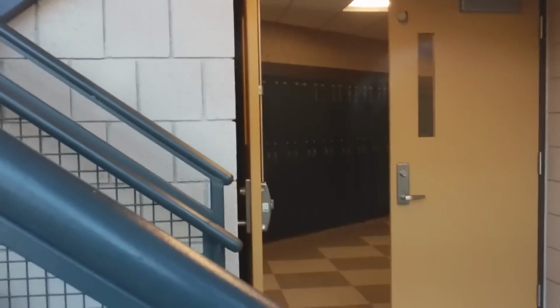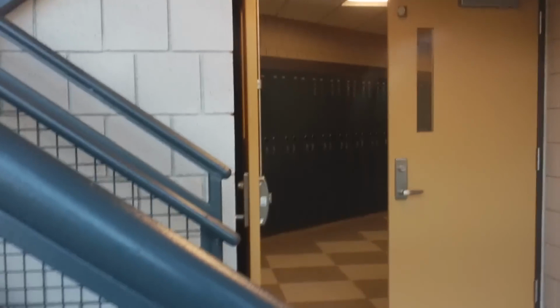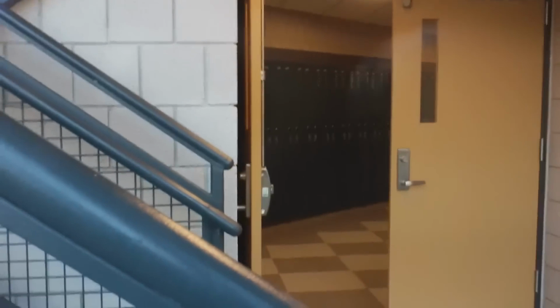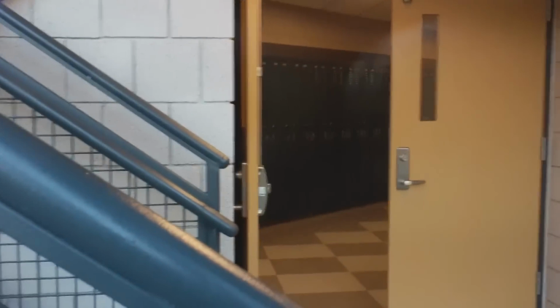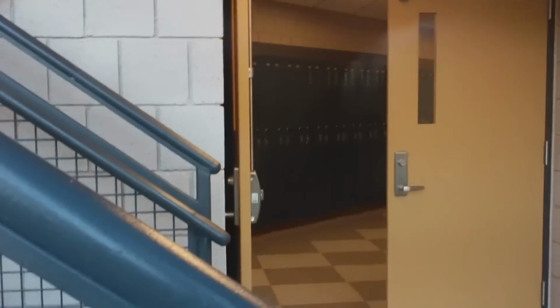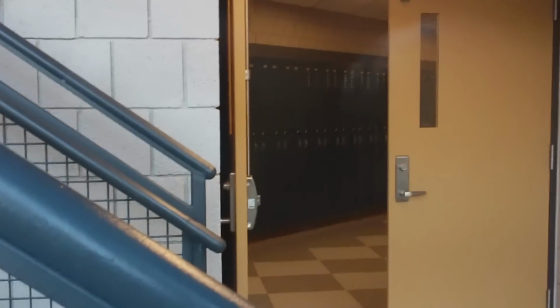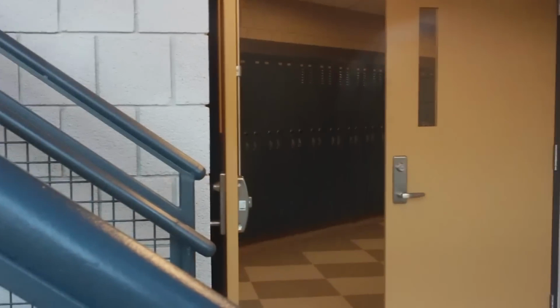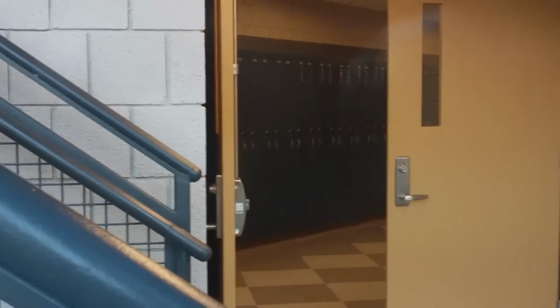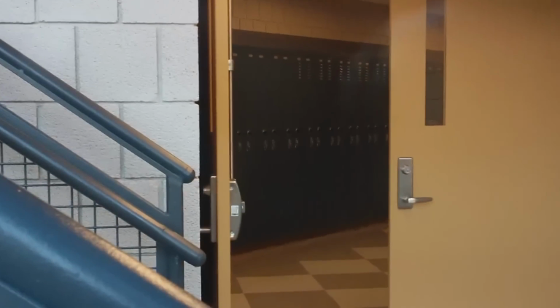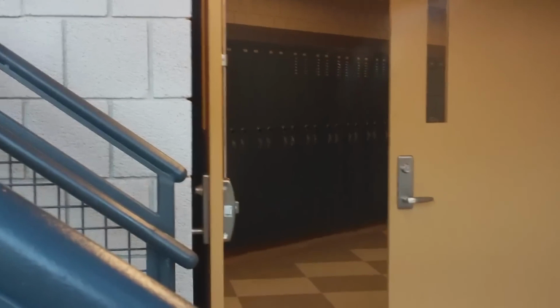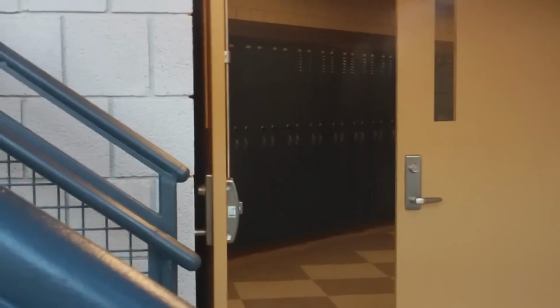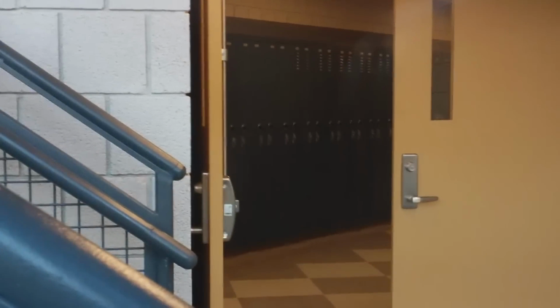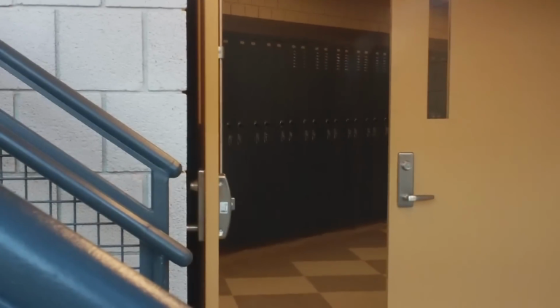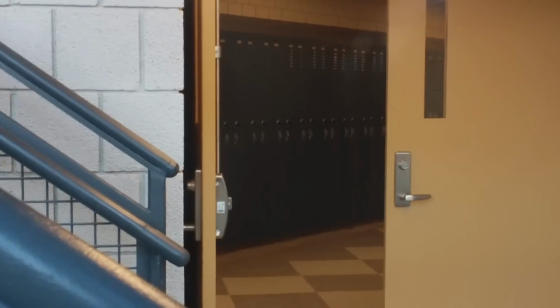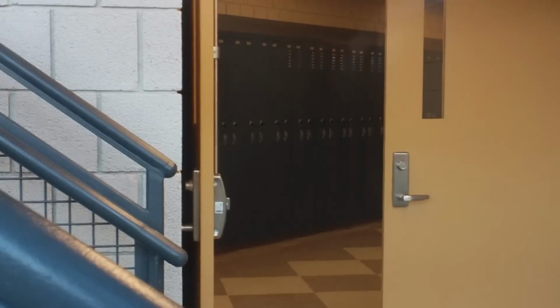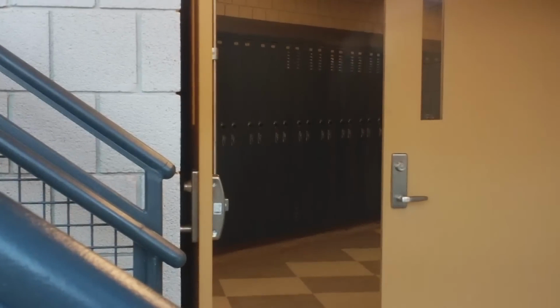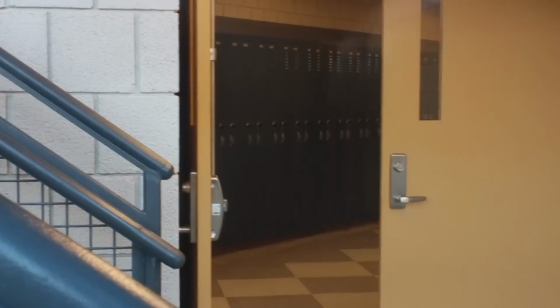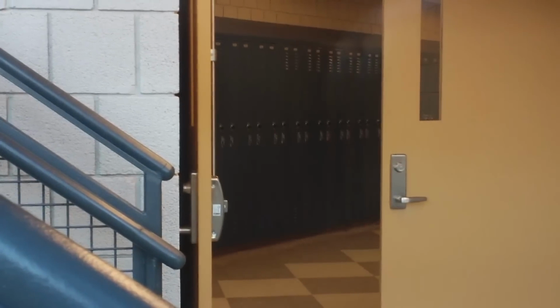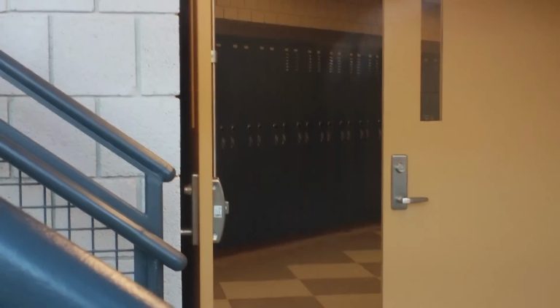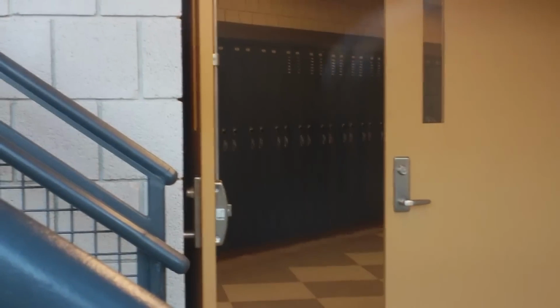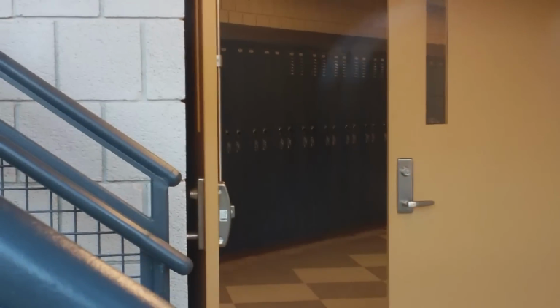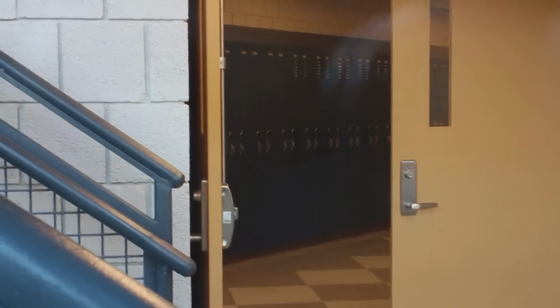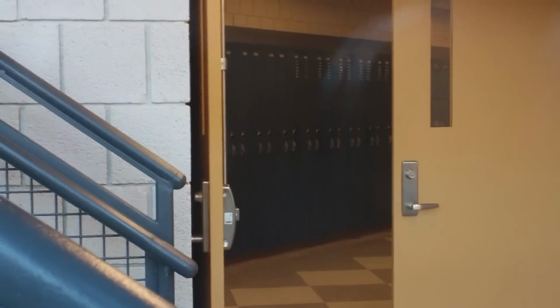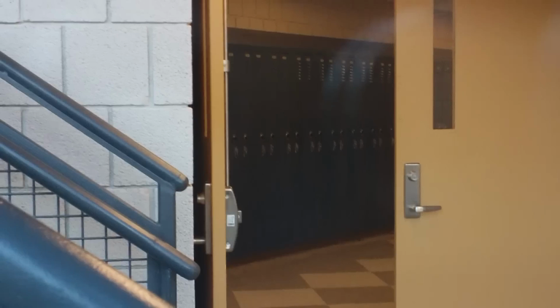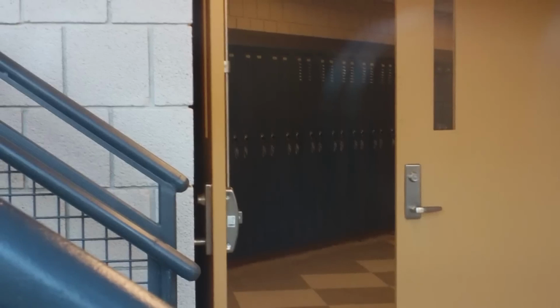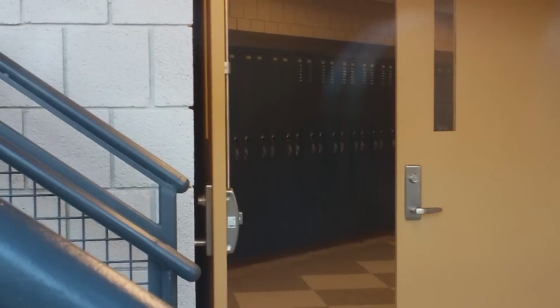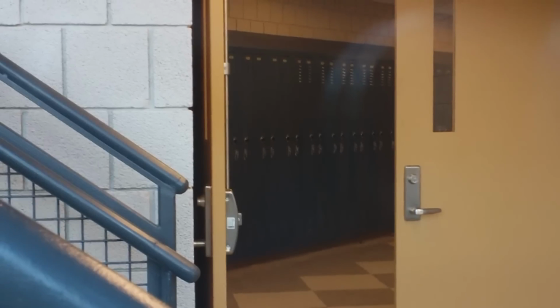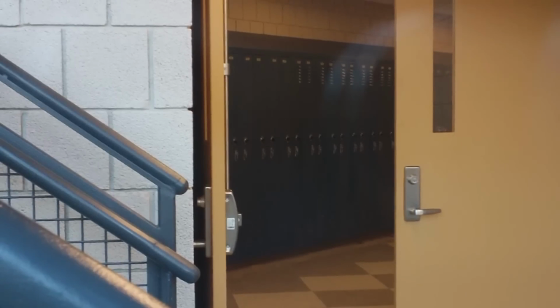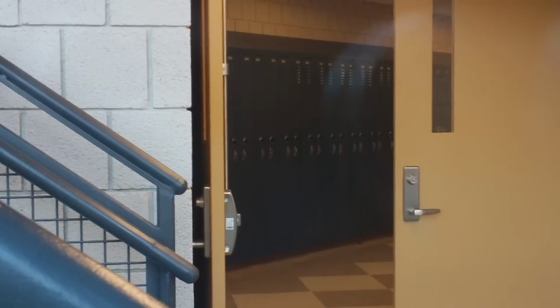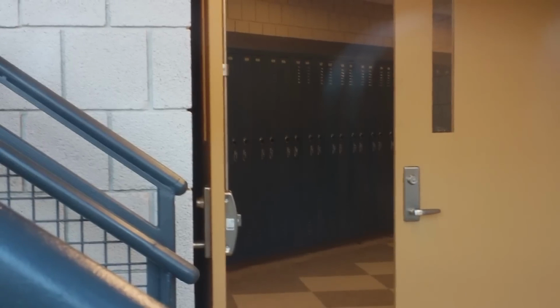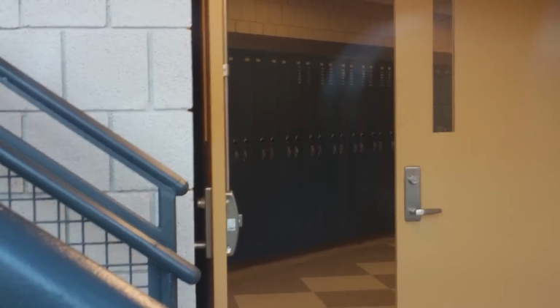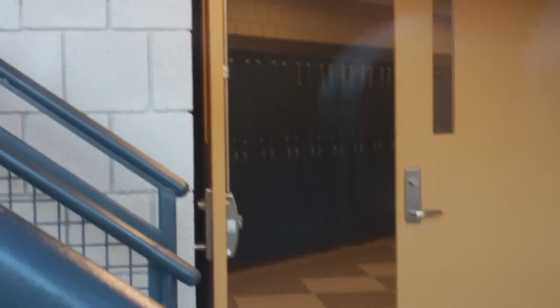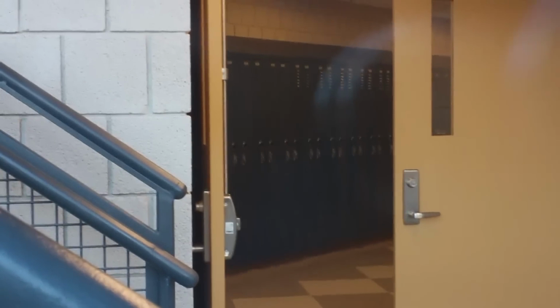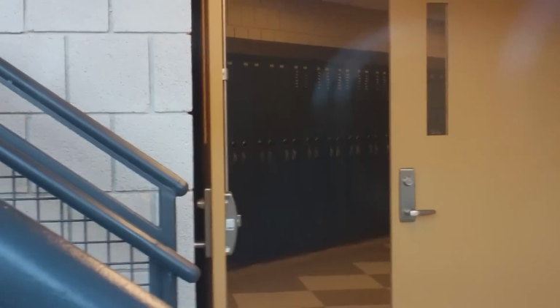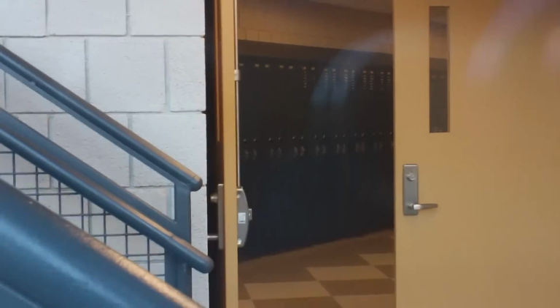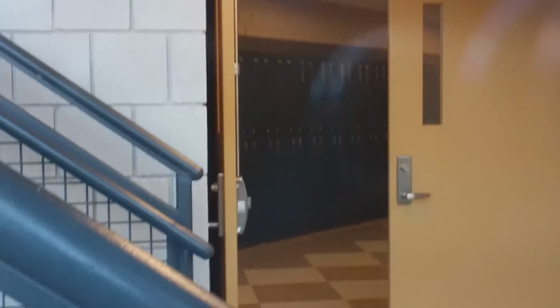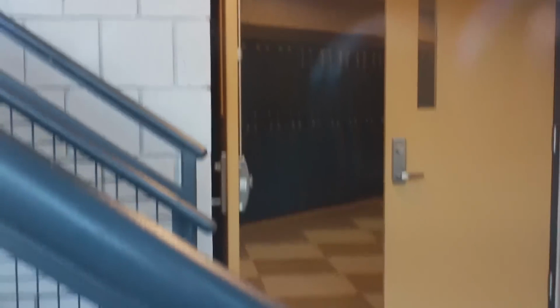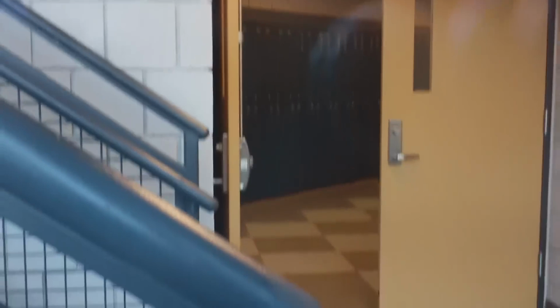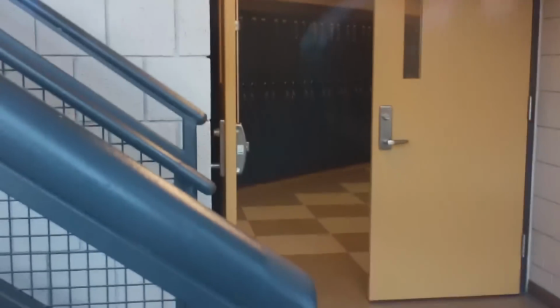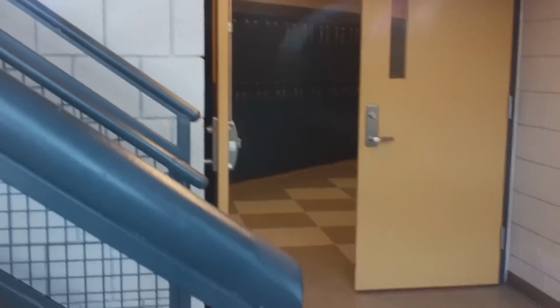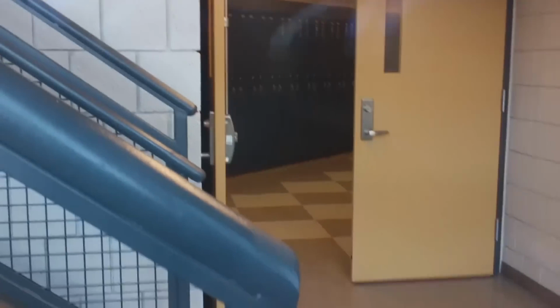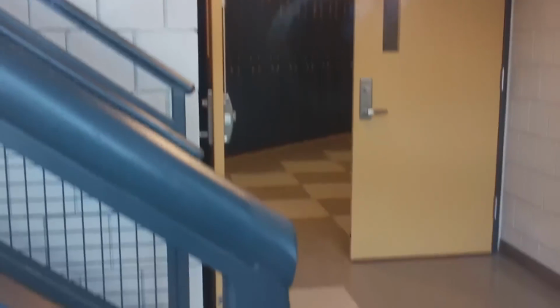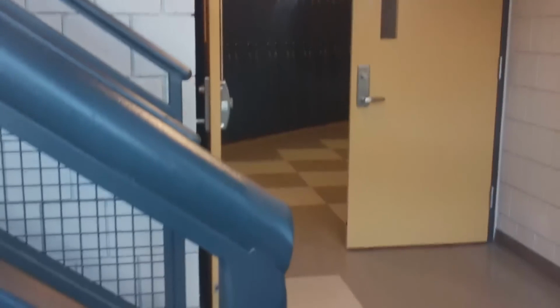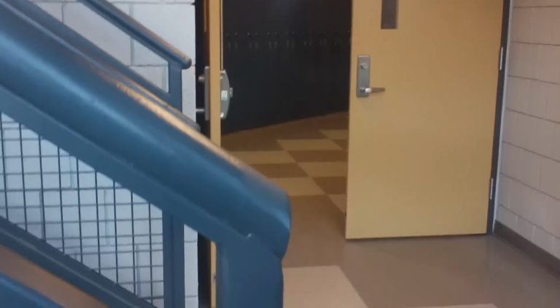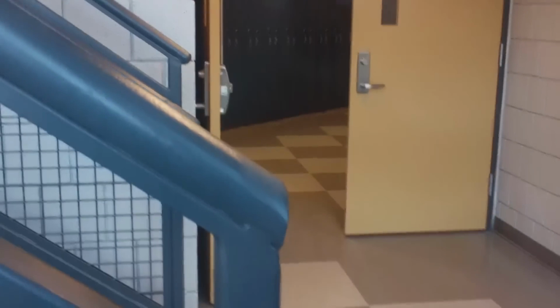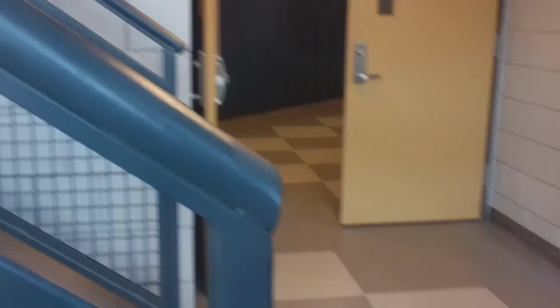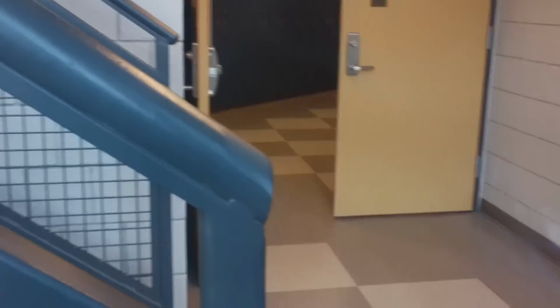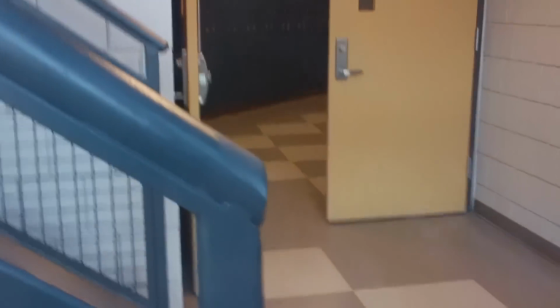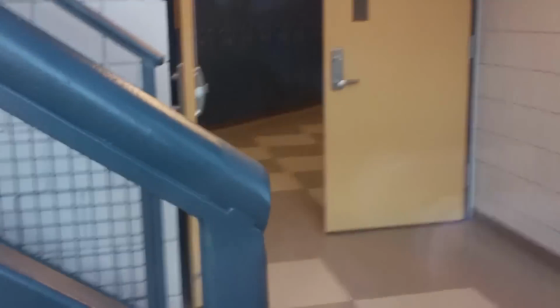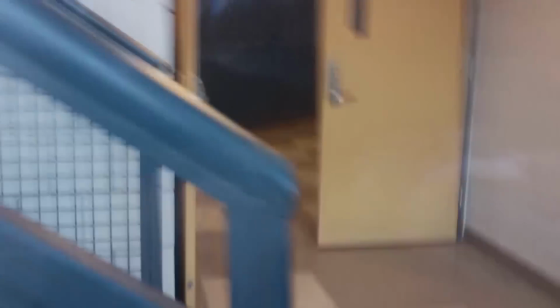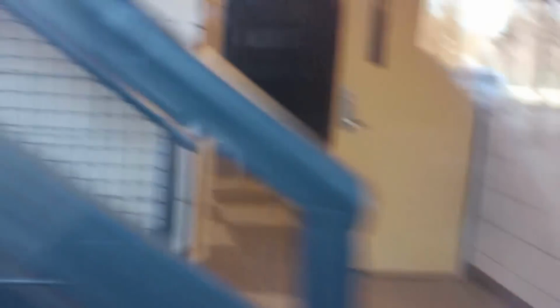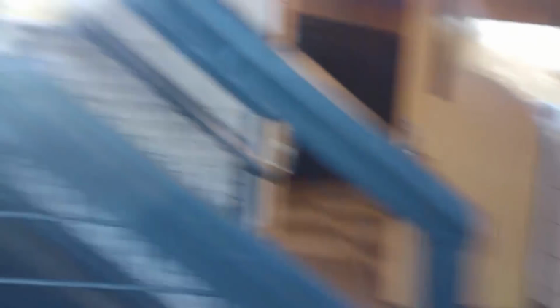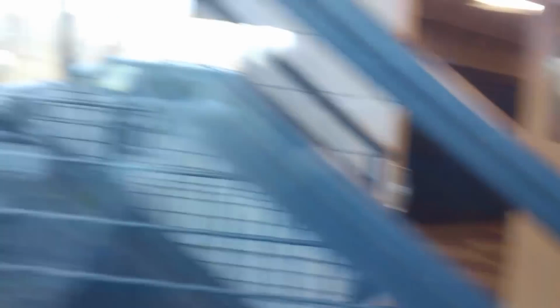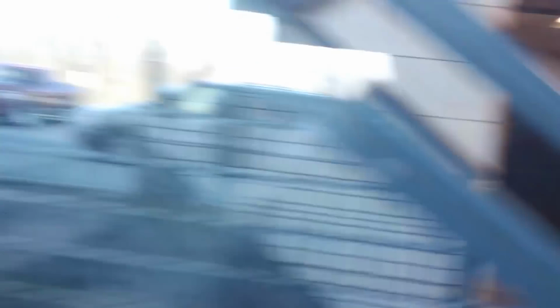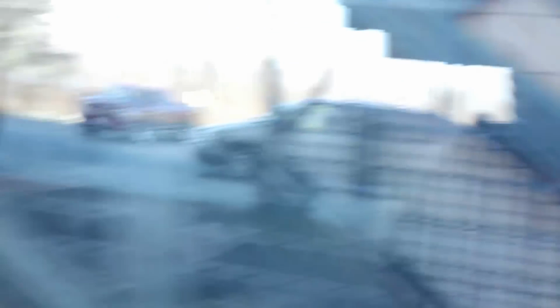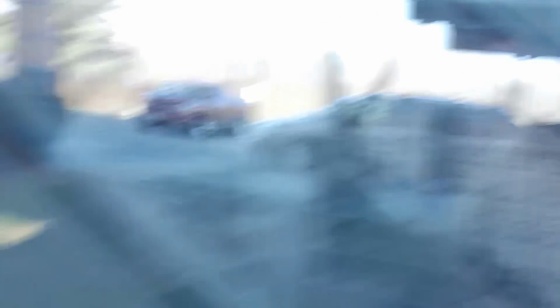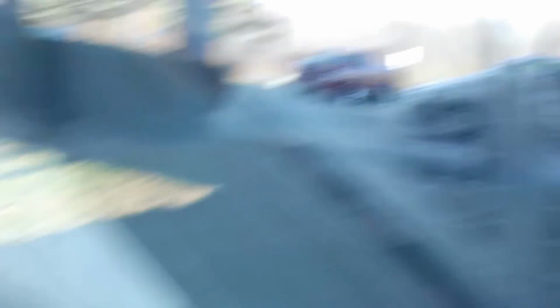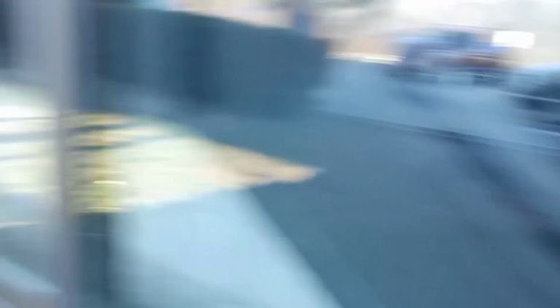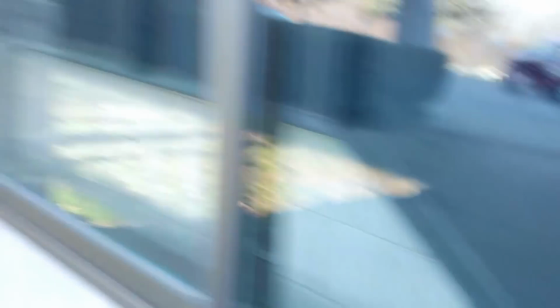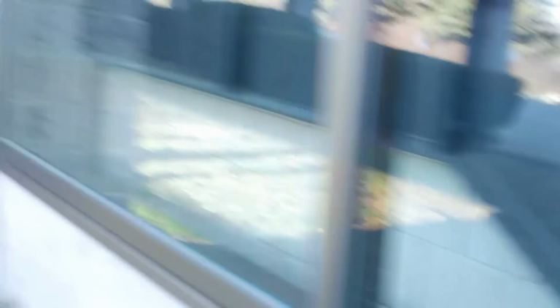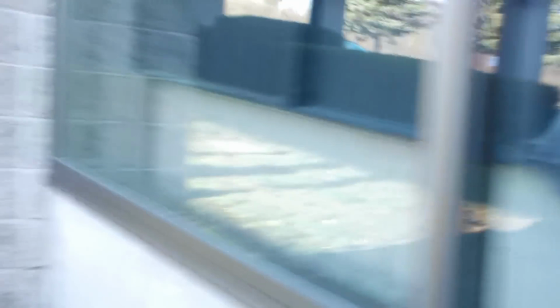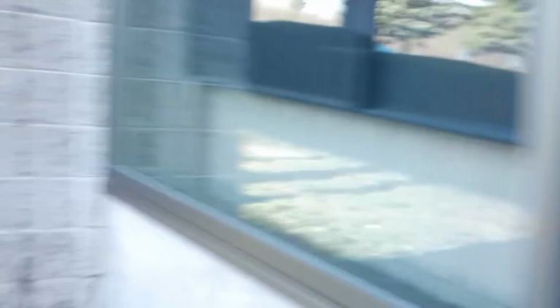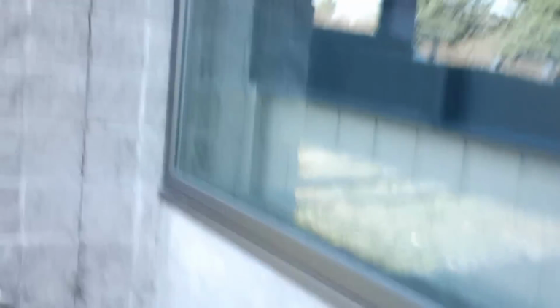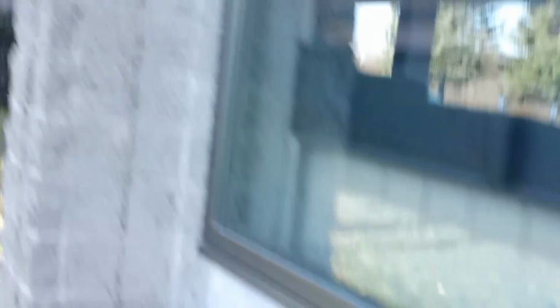Brand new lockers — kind of a dull grayish blue, and a dull tannish brown there.